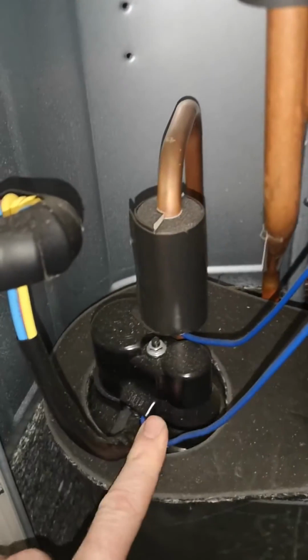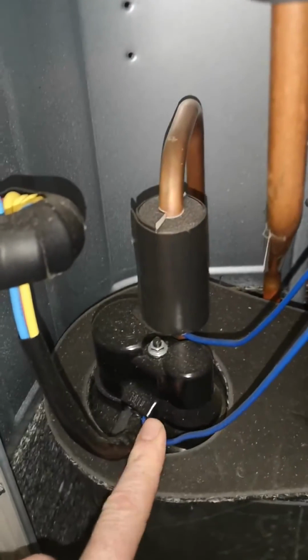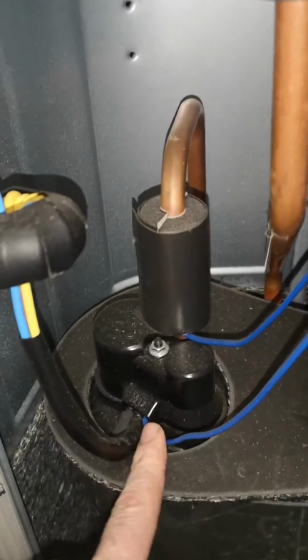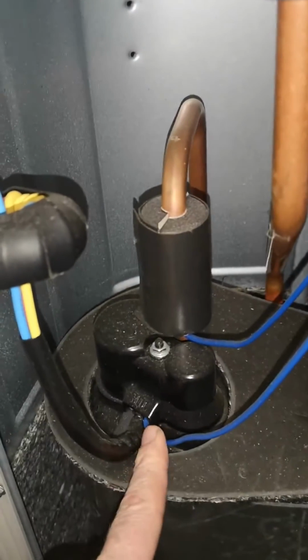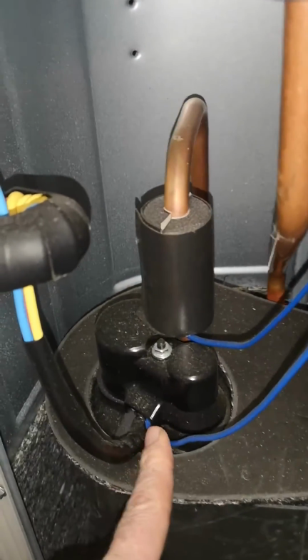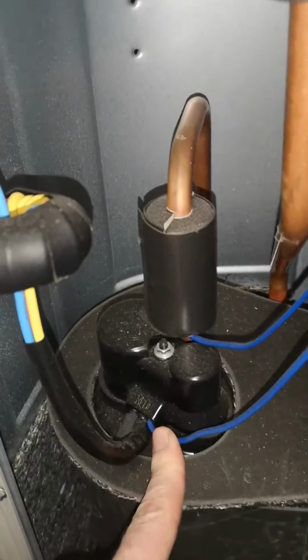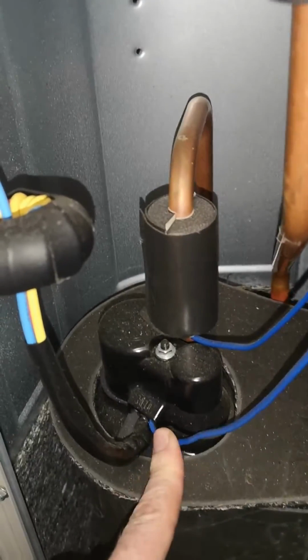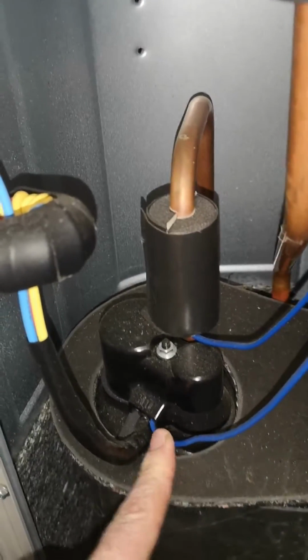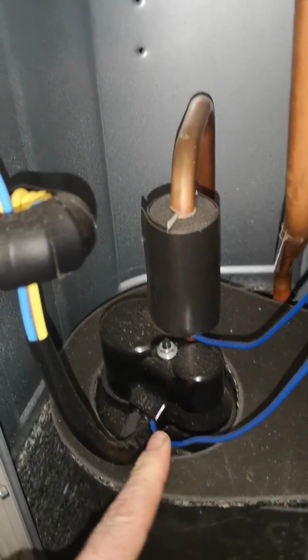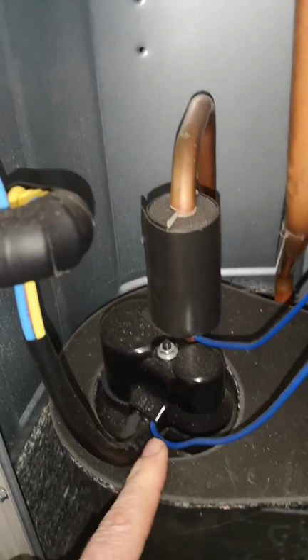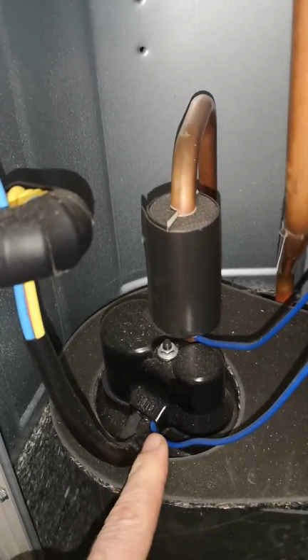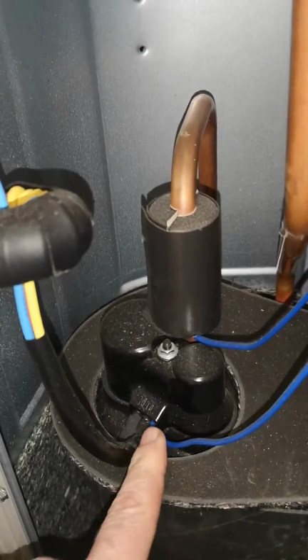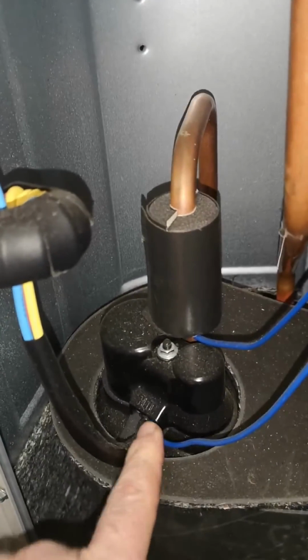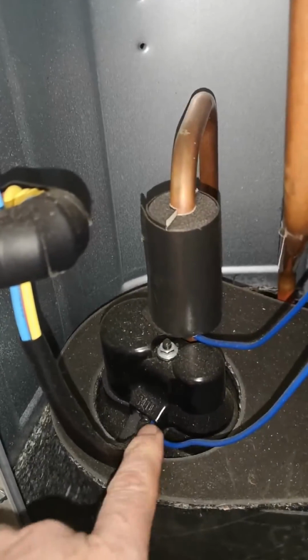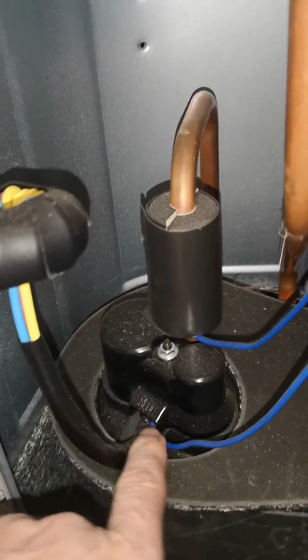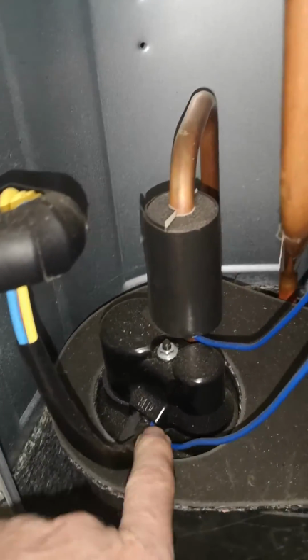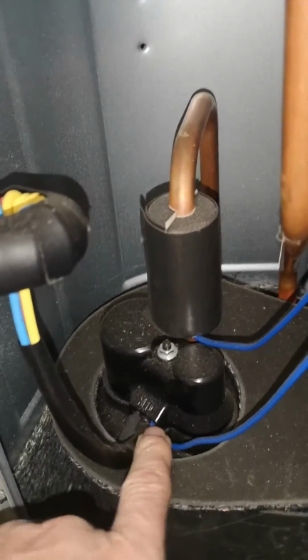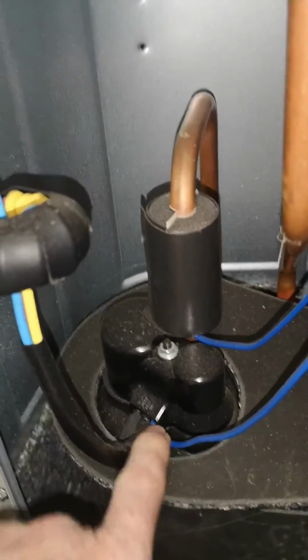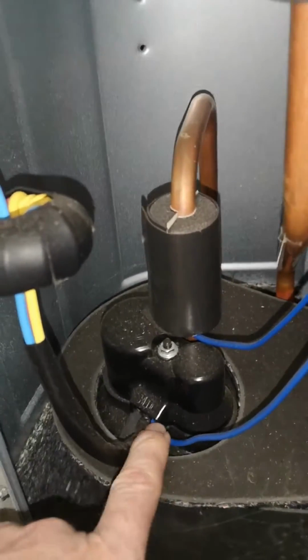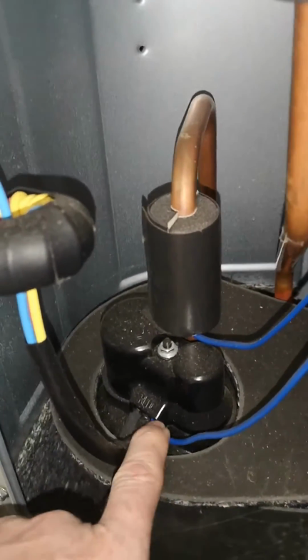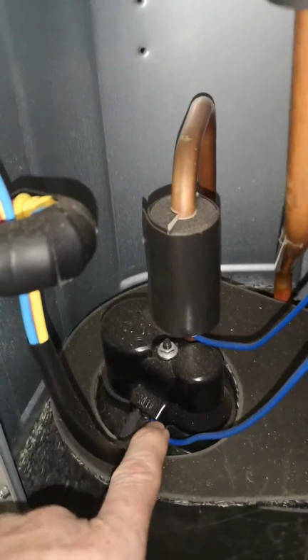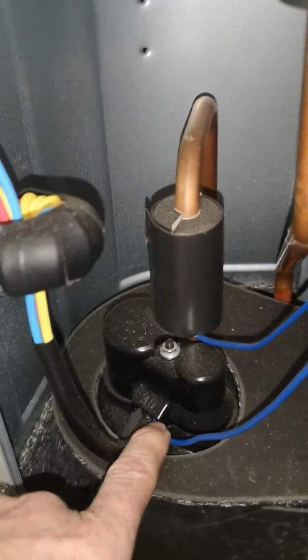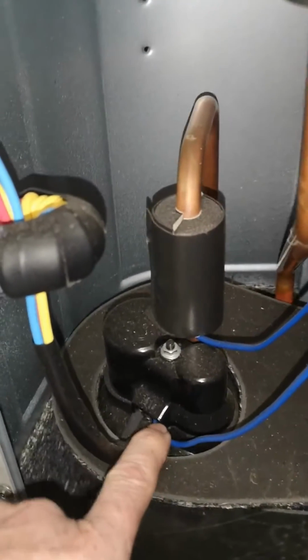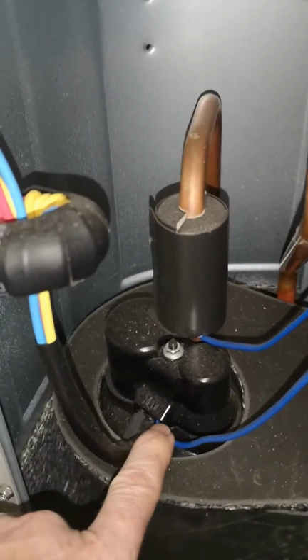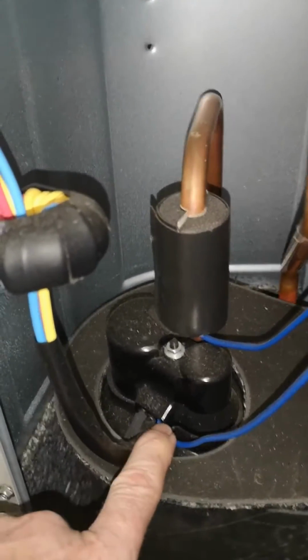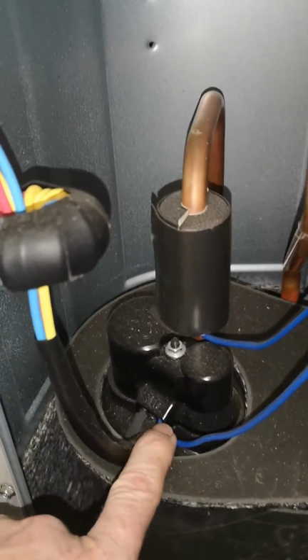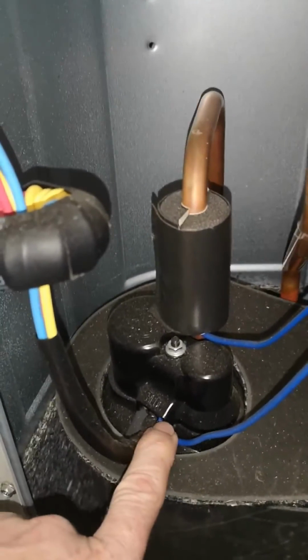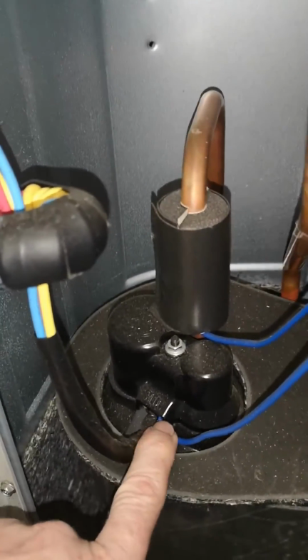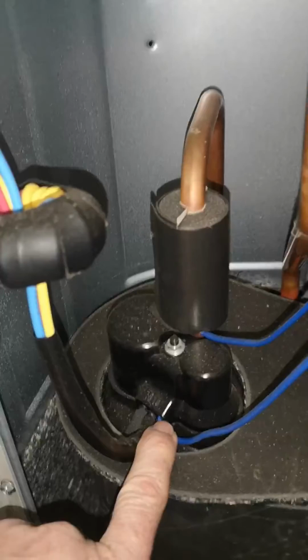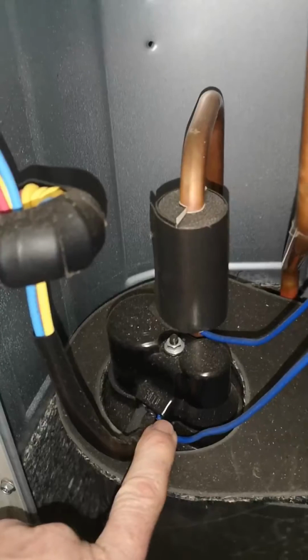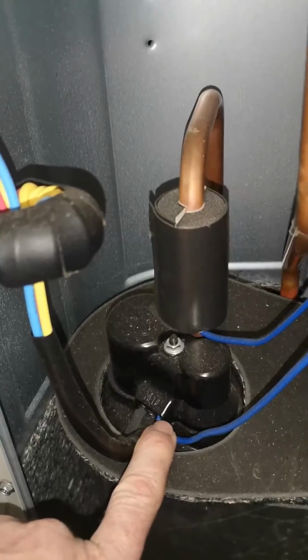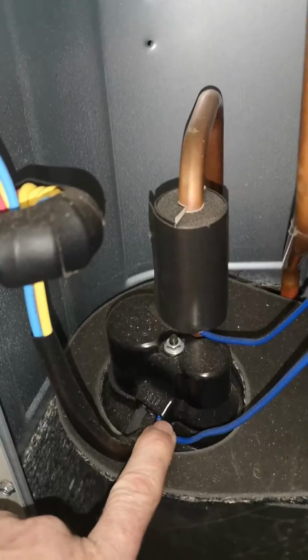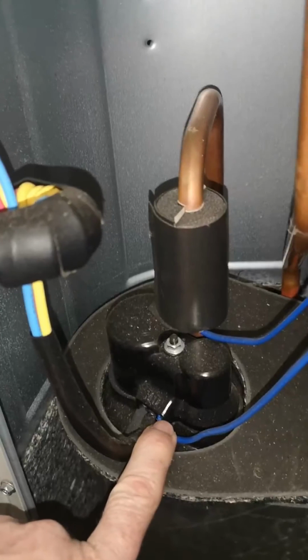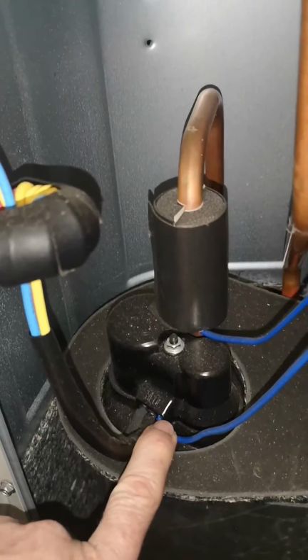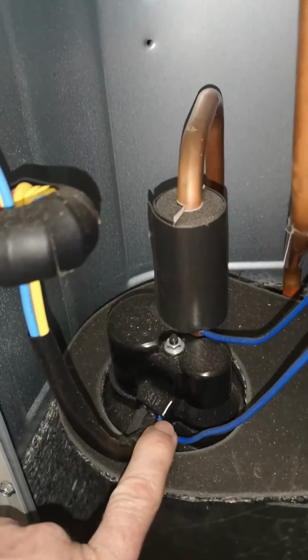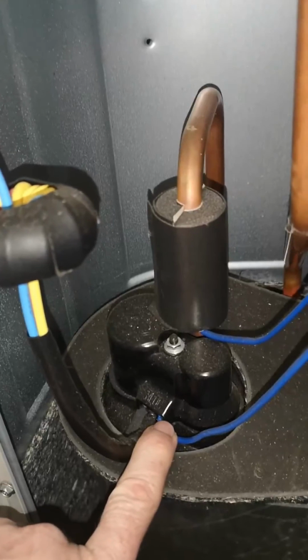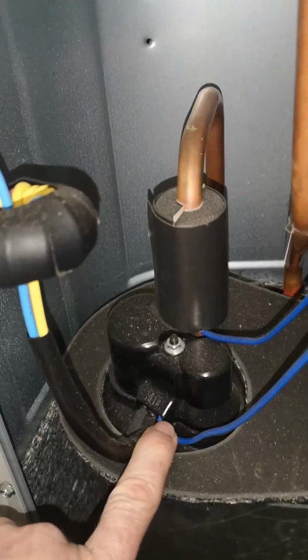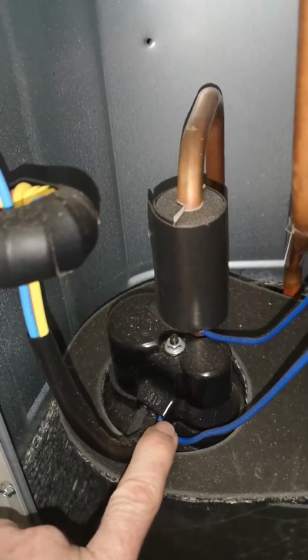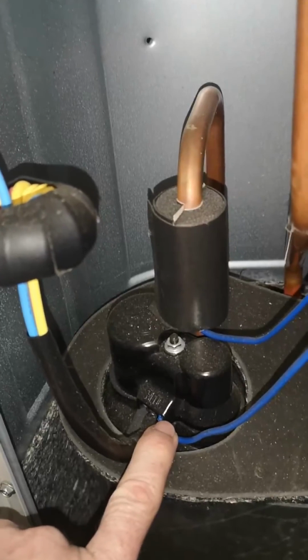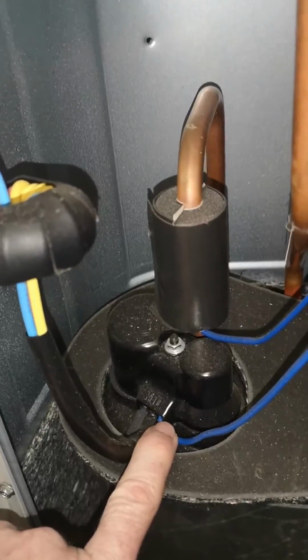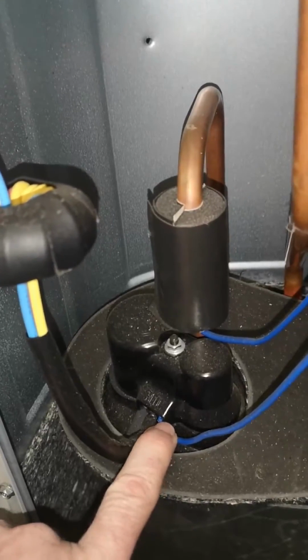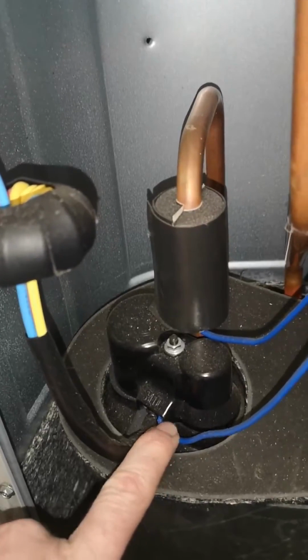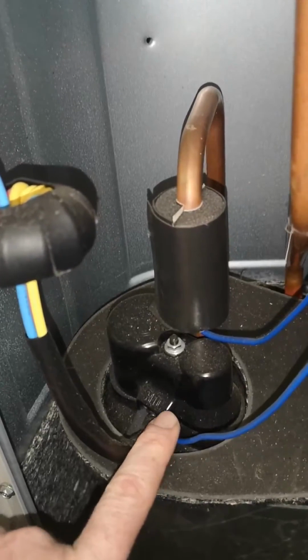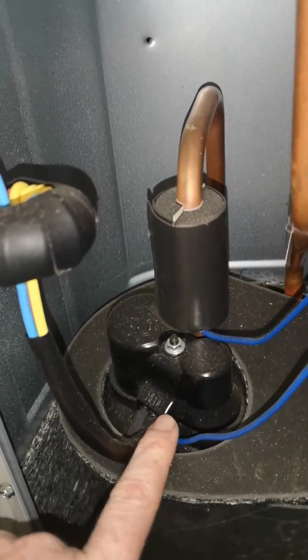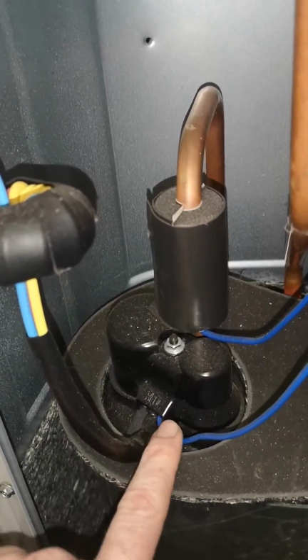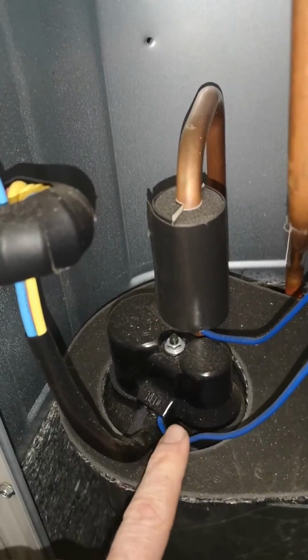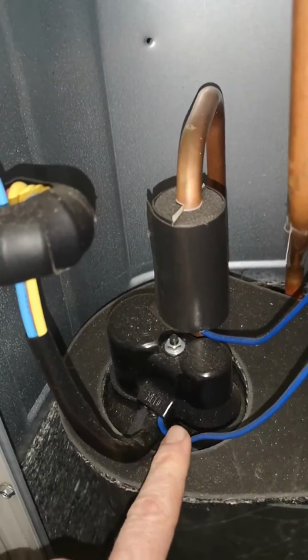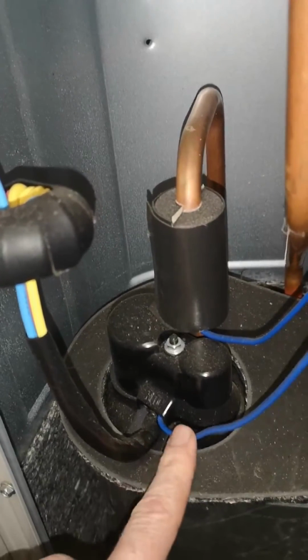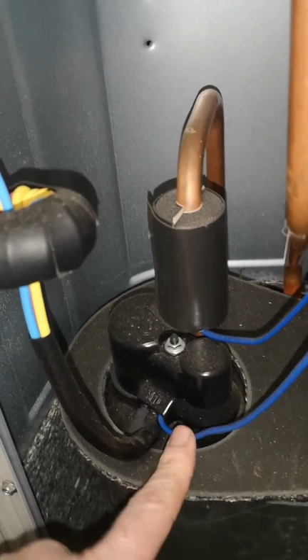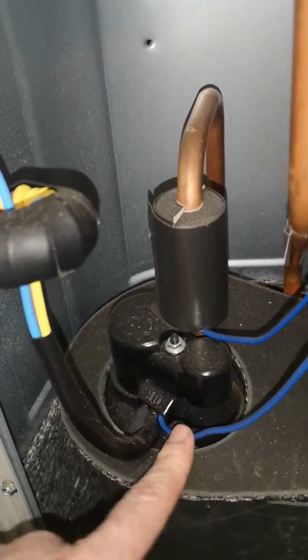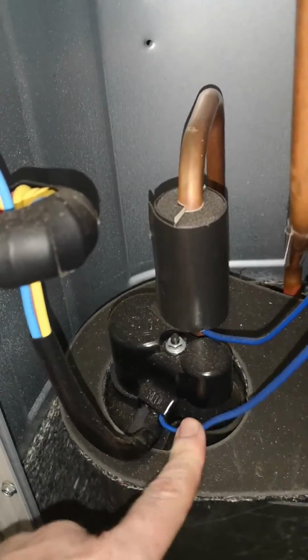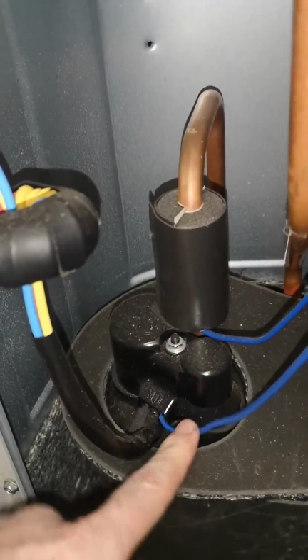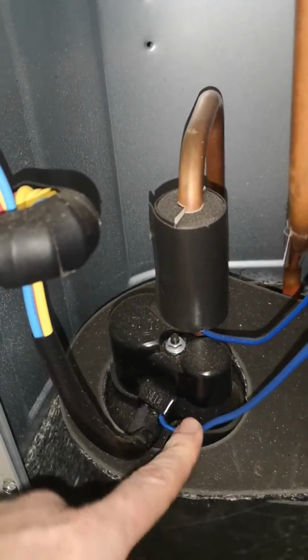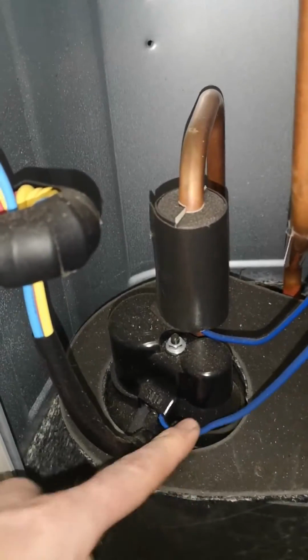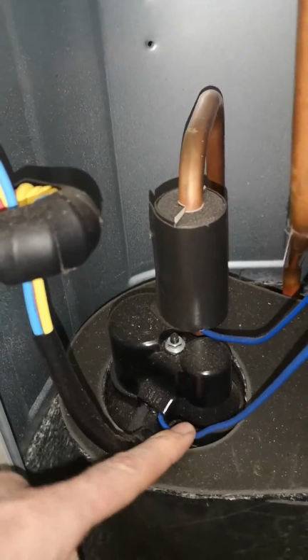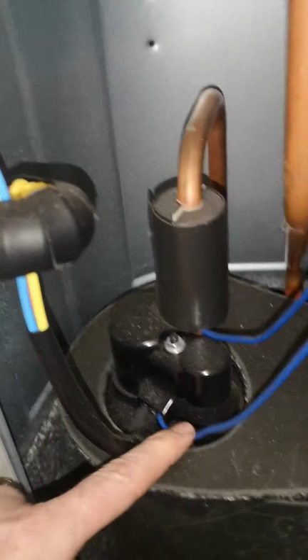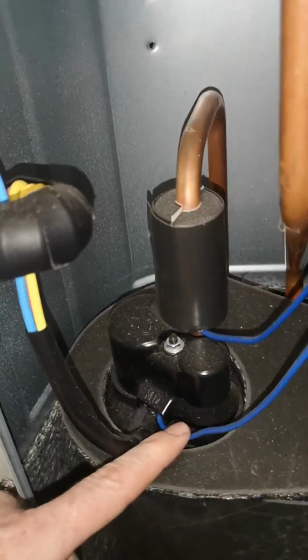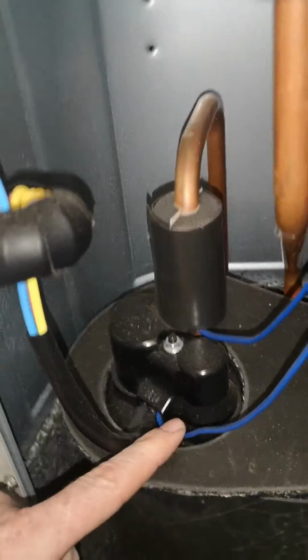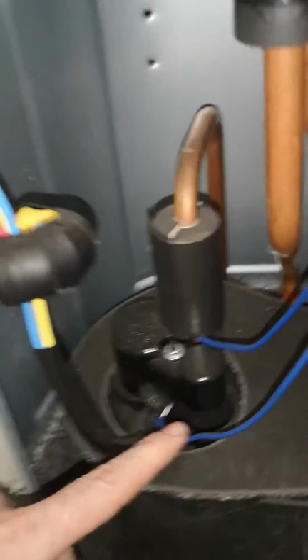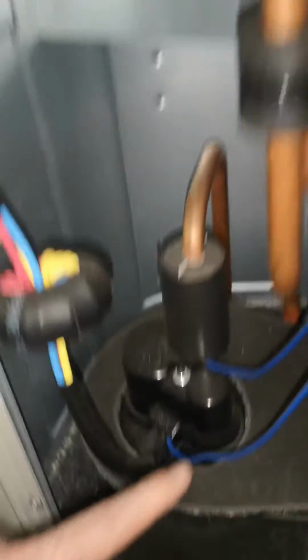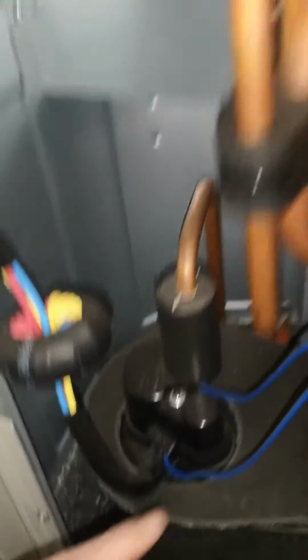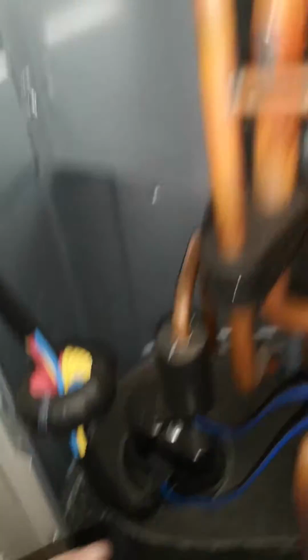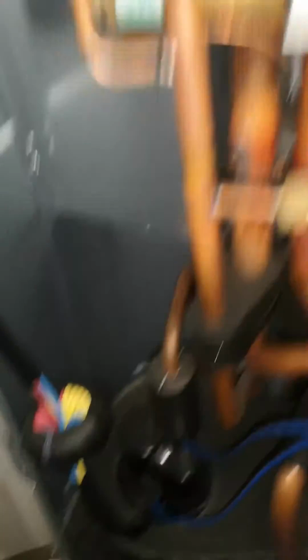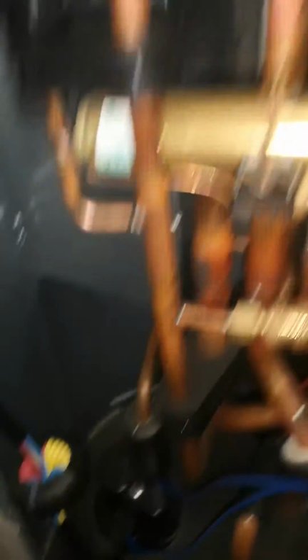What E320 means is that this sensor is reading below minus 25 degrees C, but we've found it's never the sensor that is the problem.